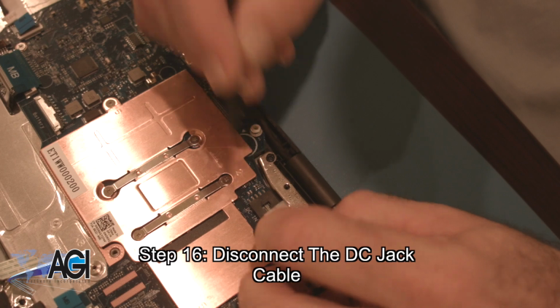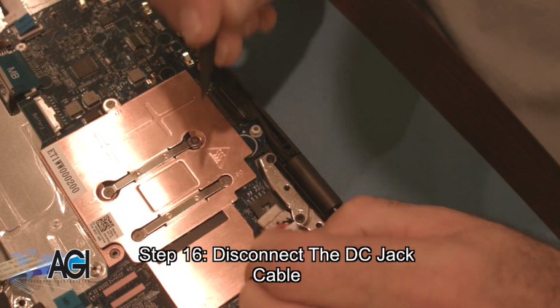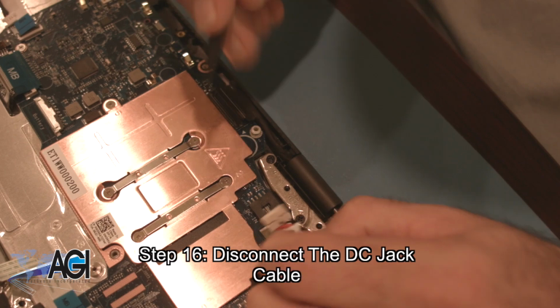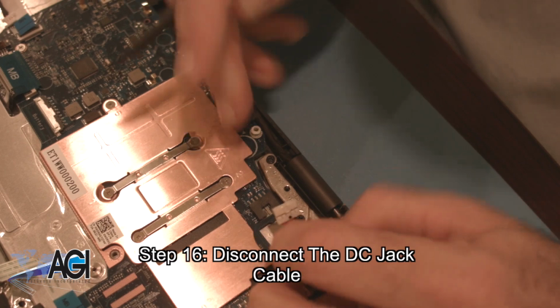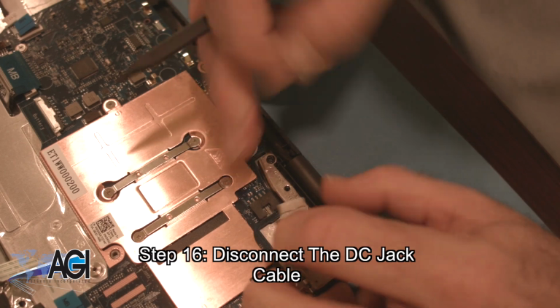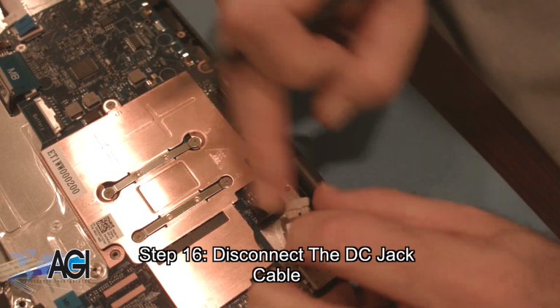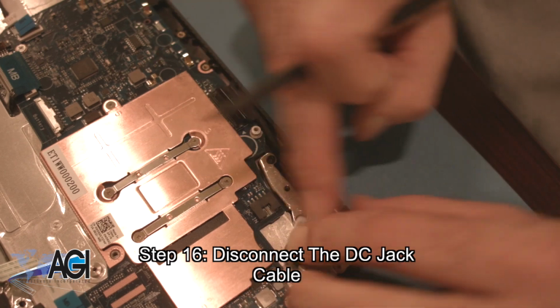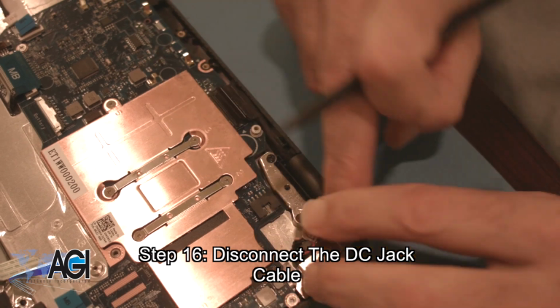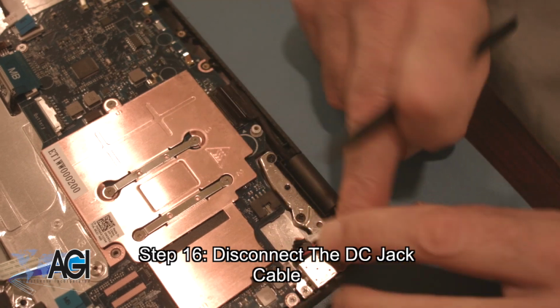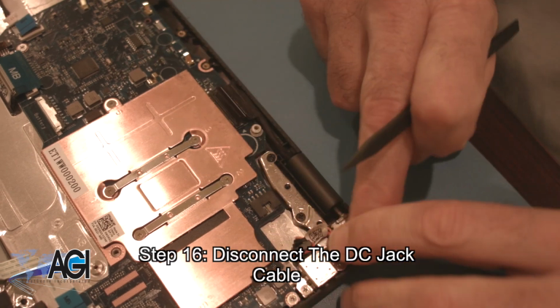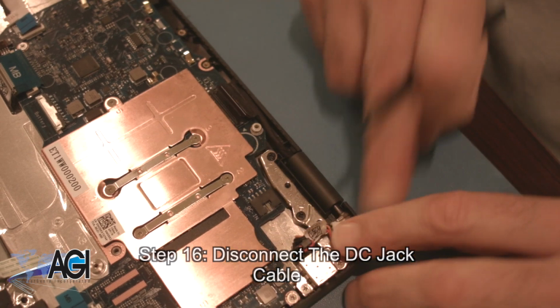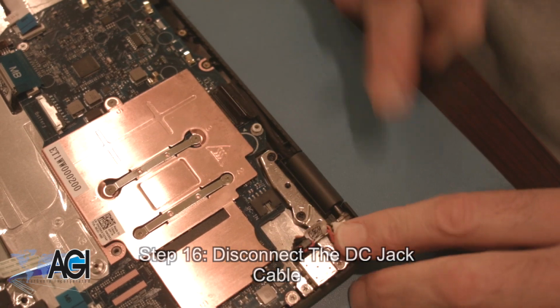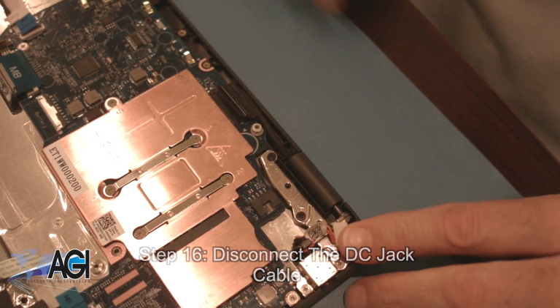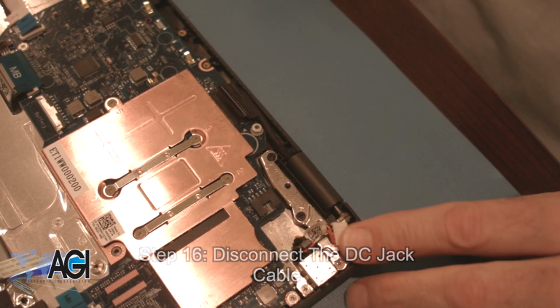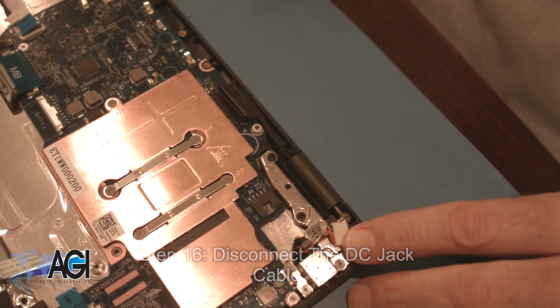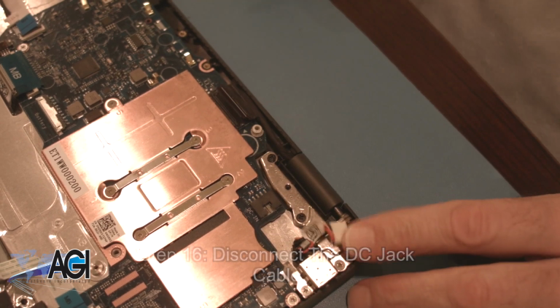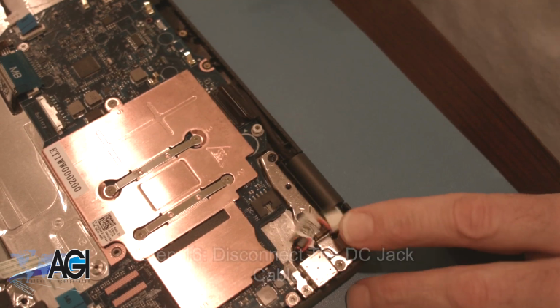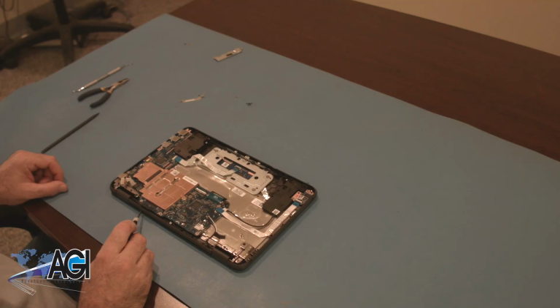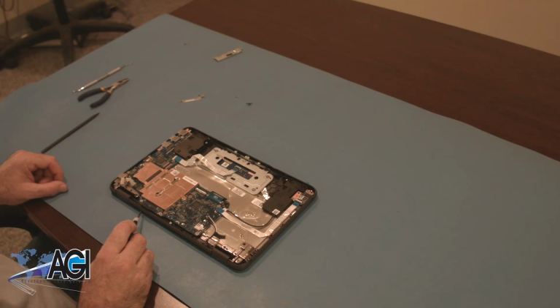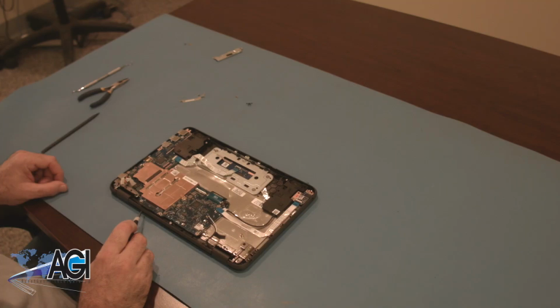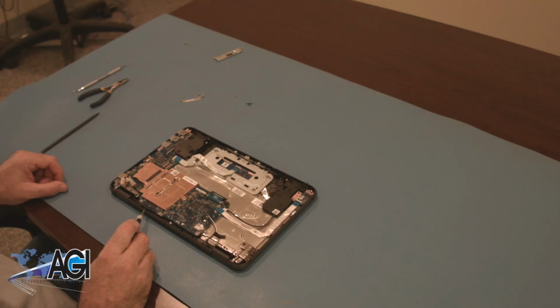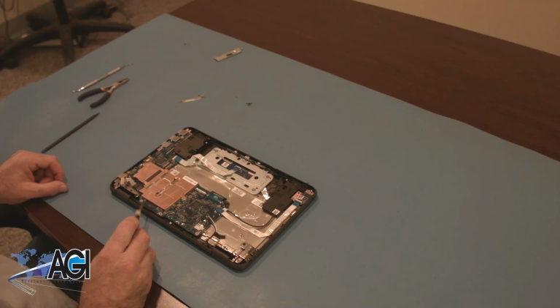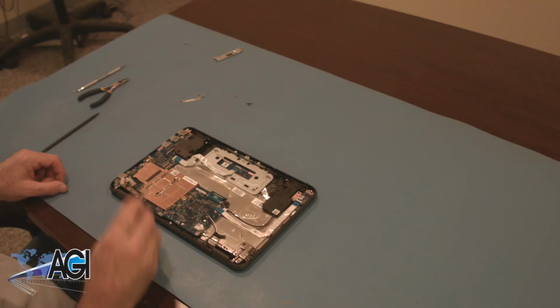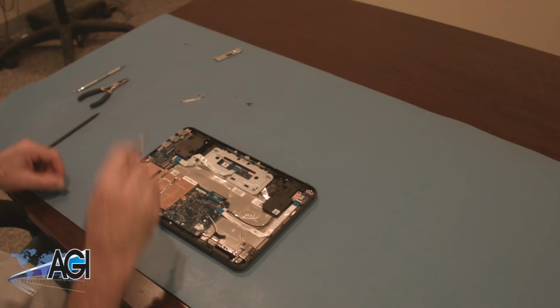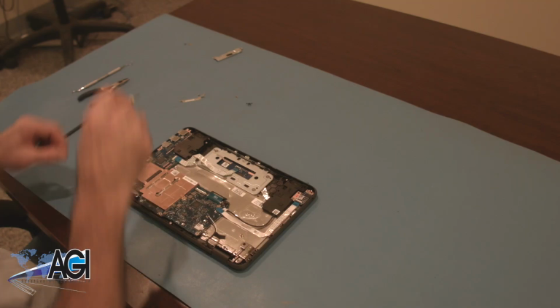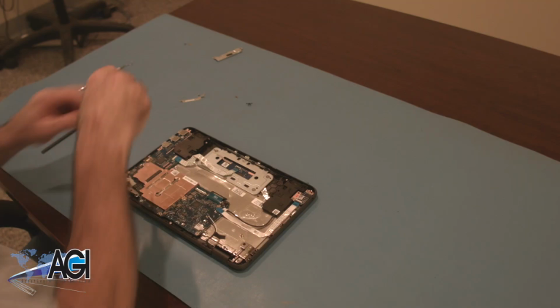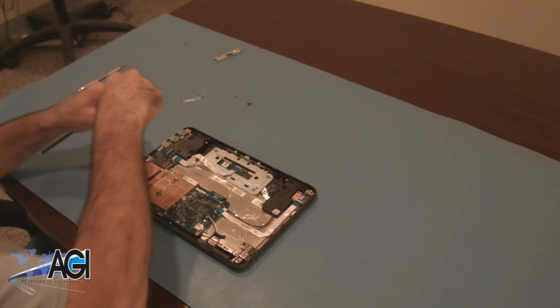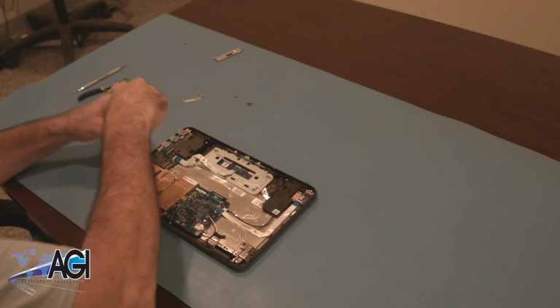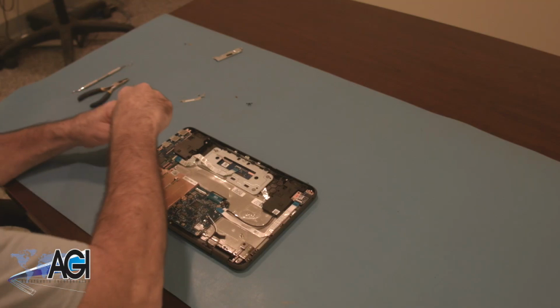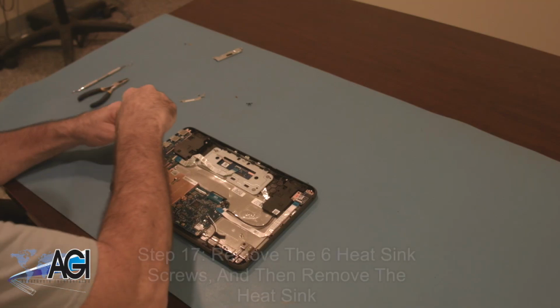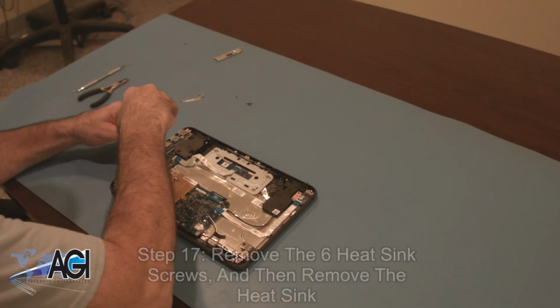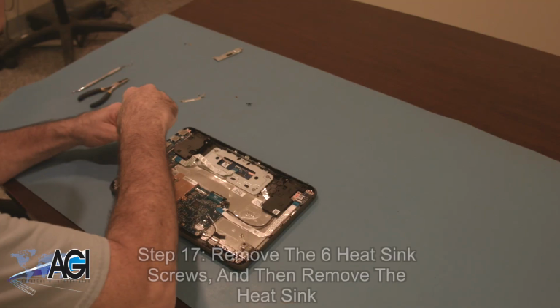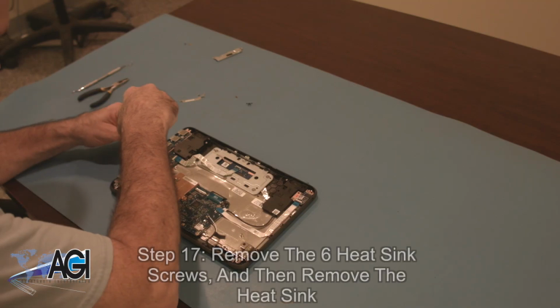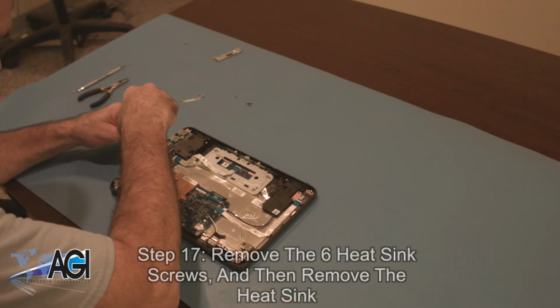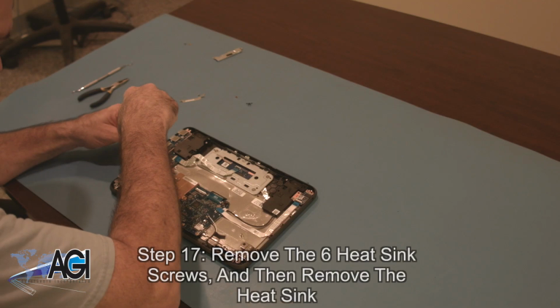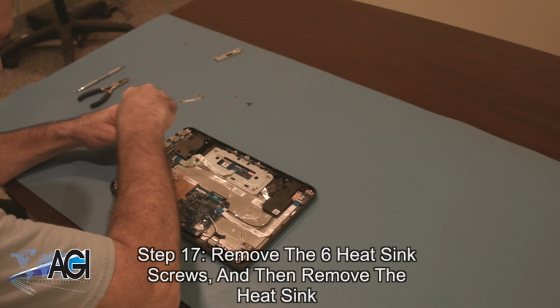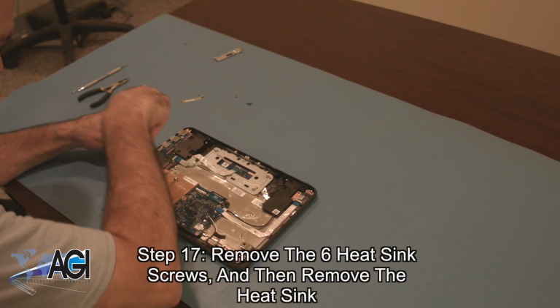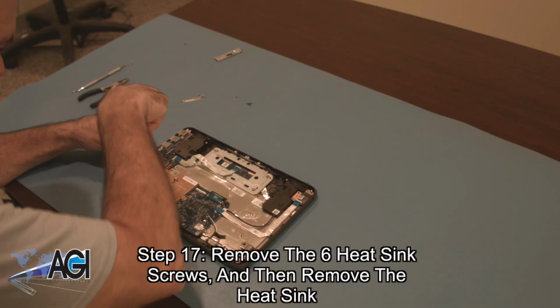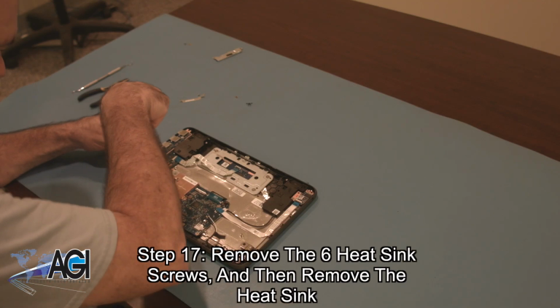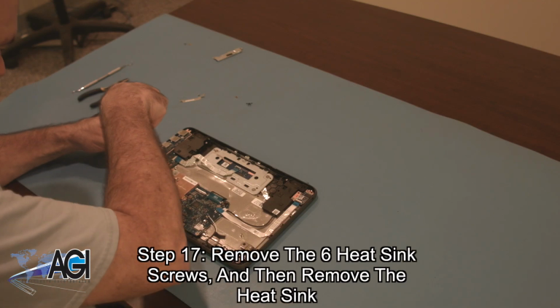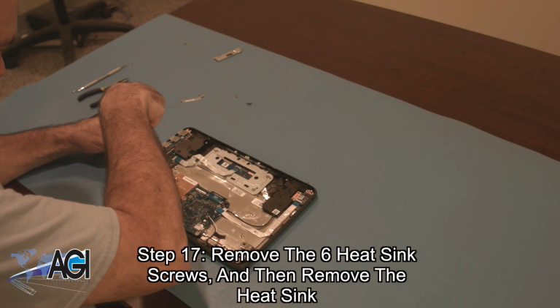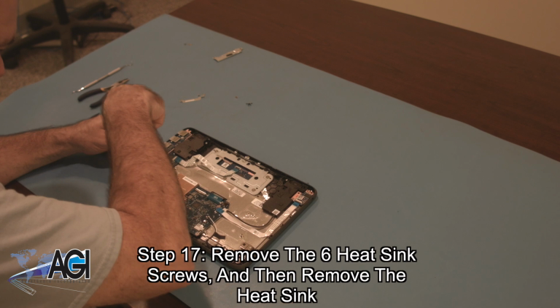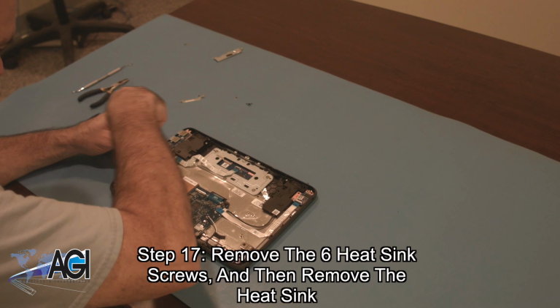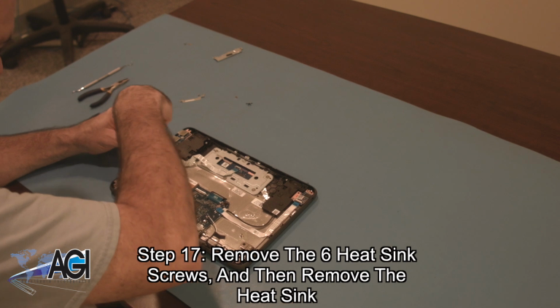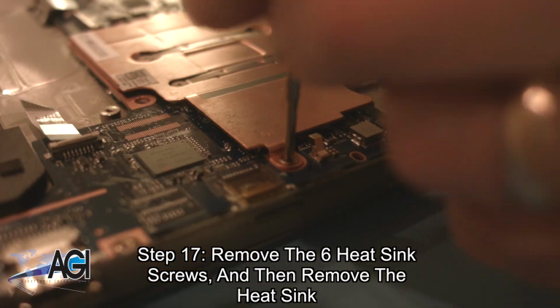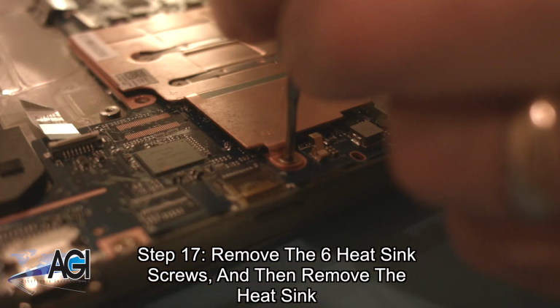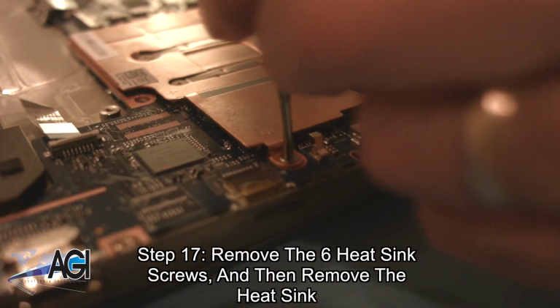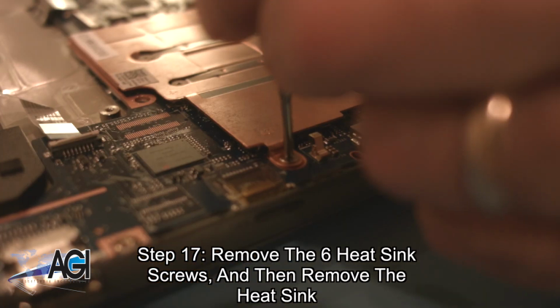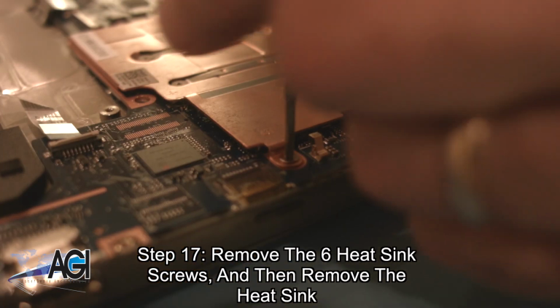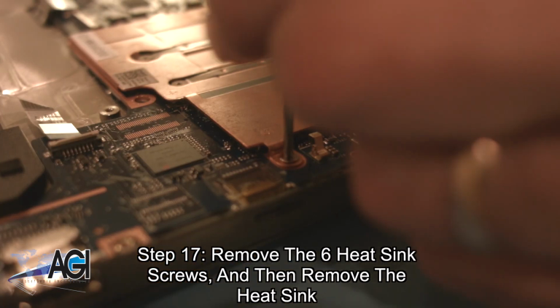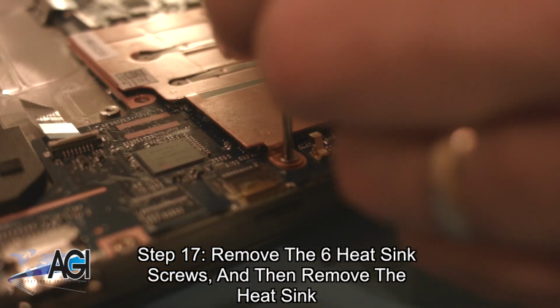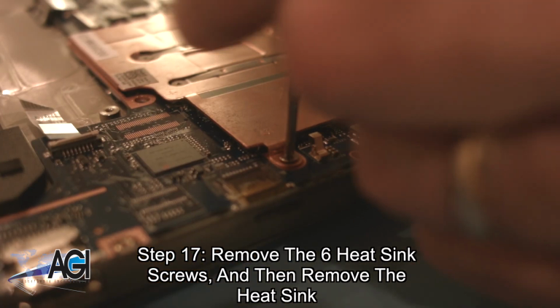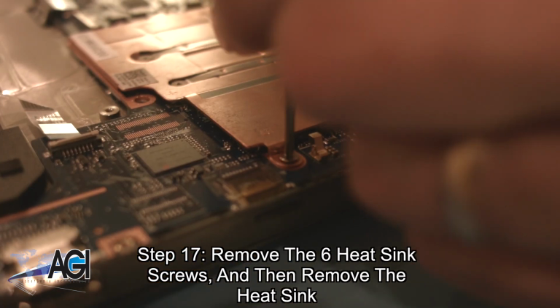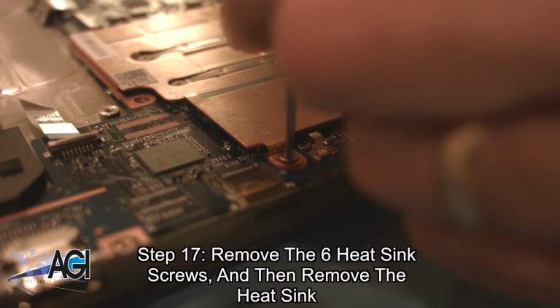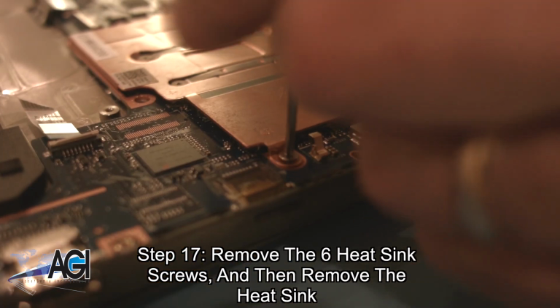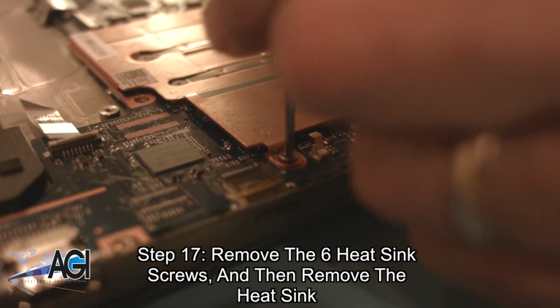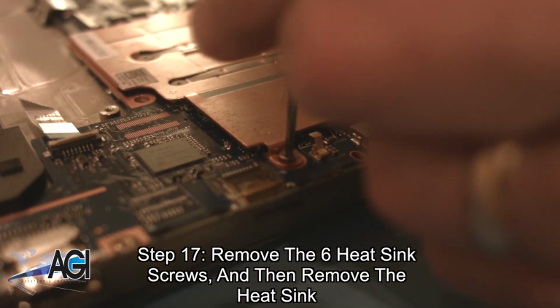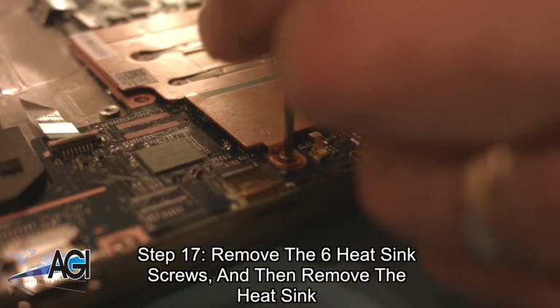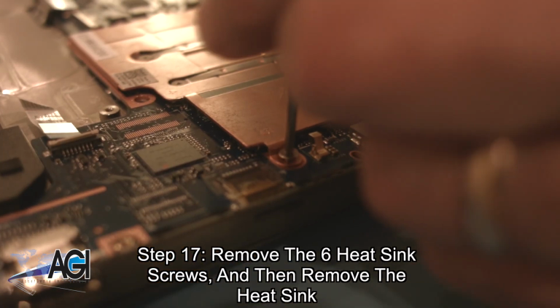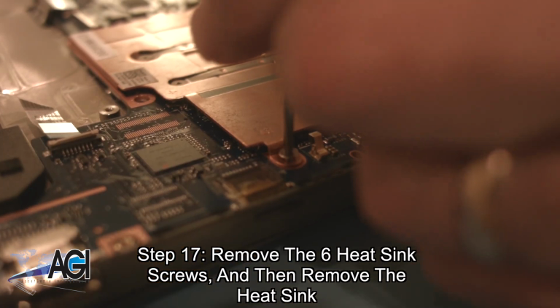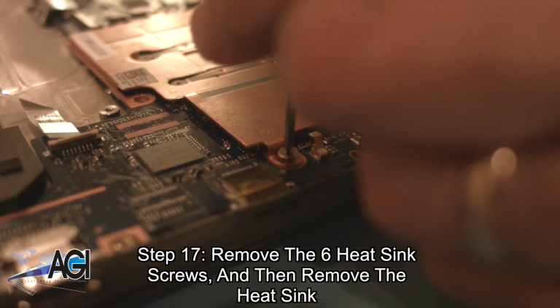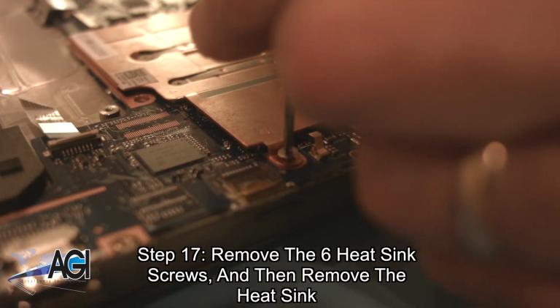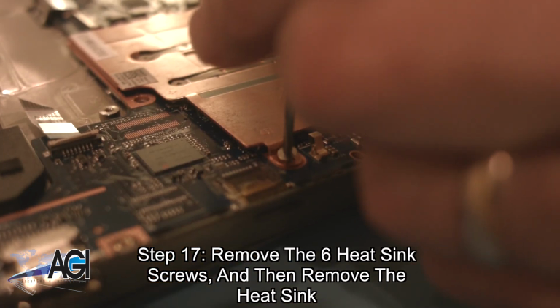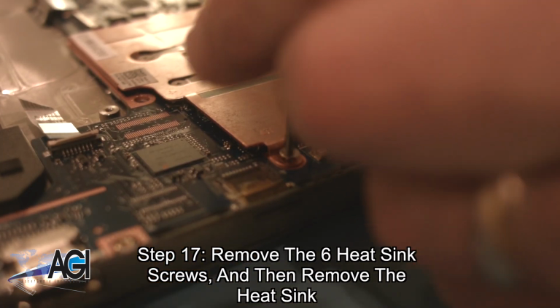Next, you will remove the six heat sink screws and then remove the heat sink.